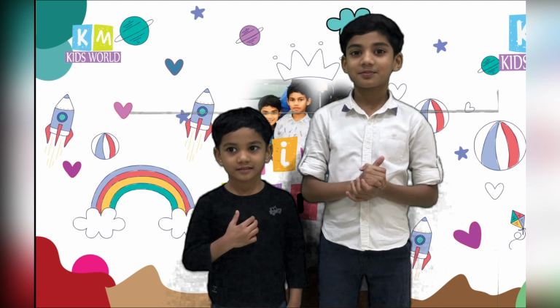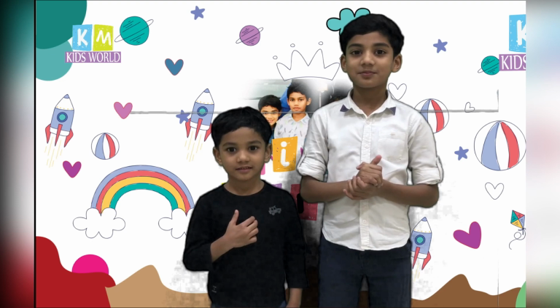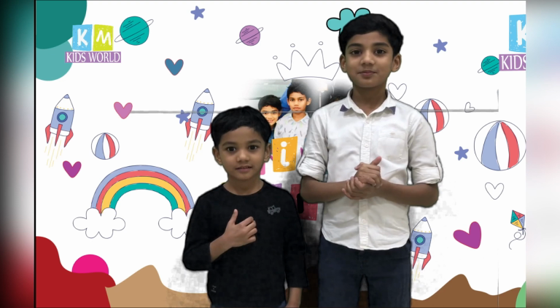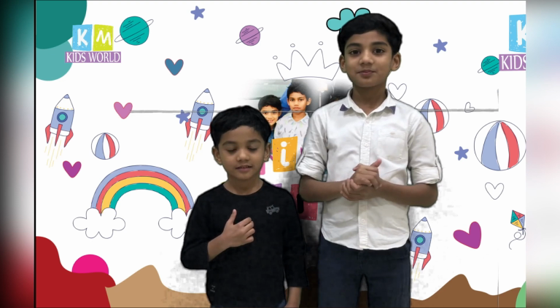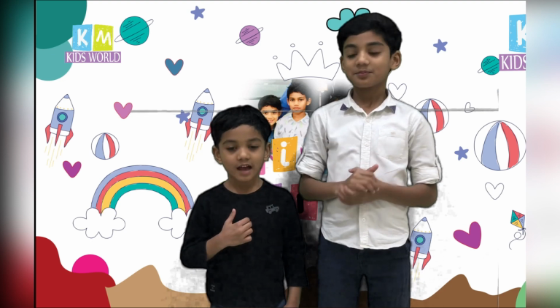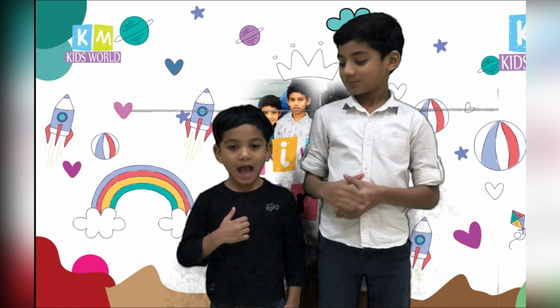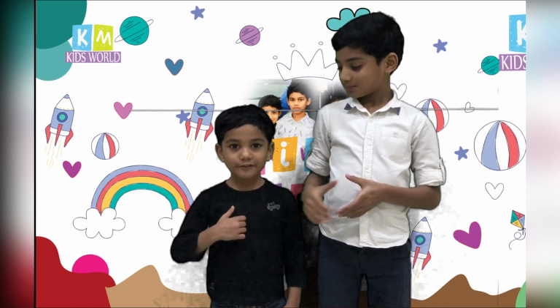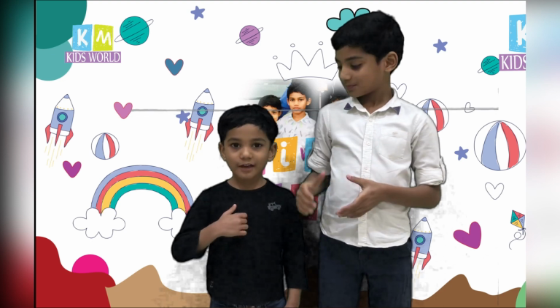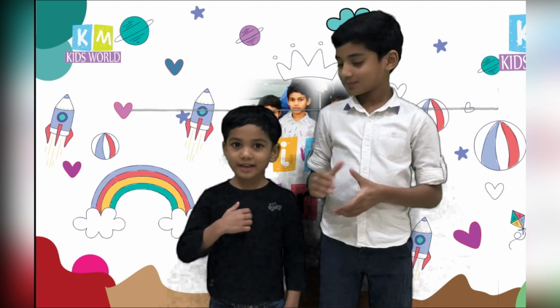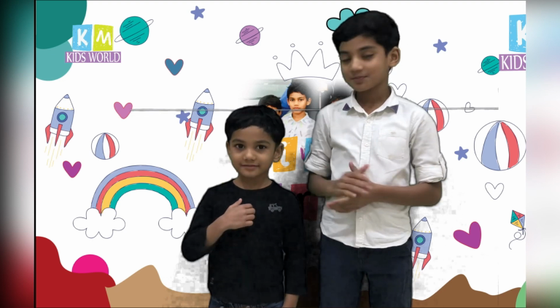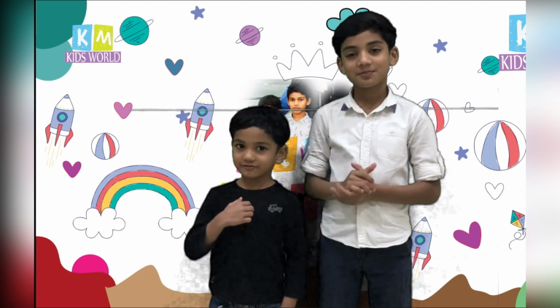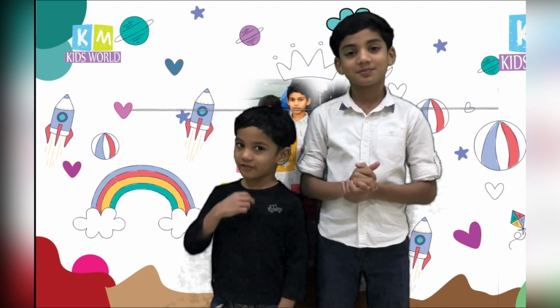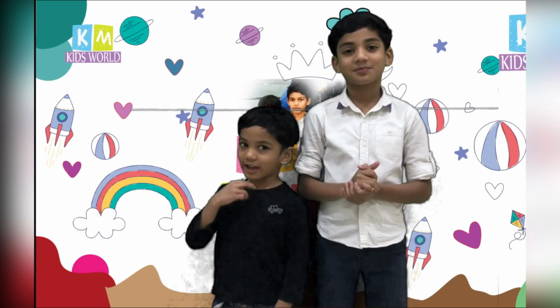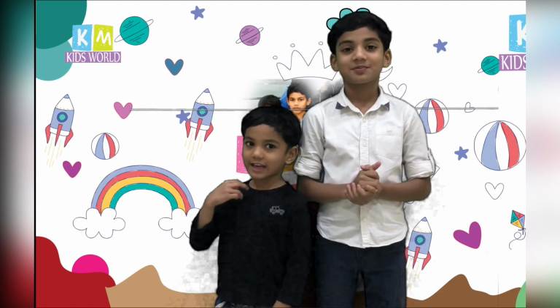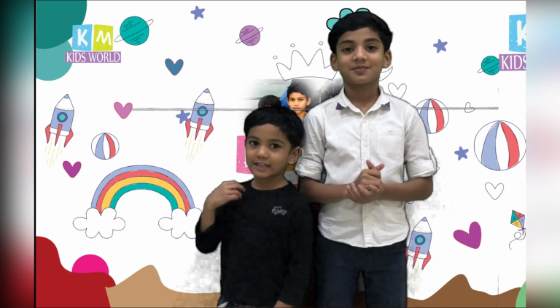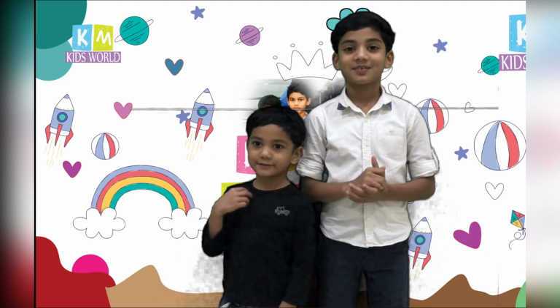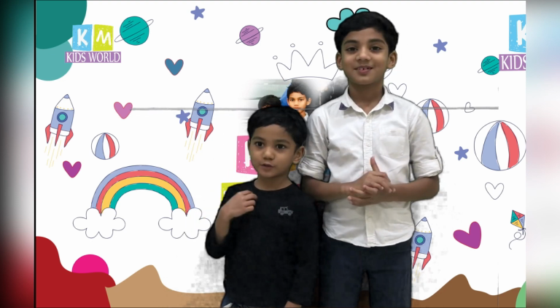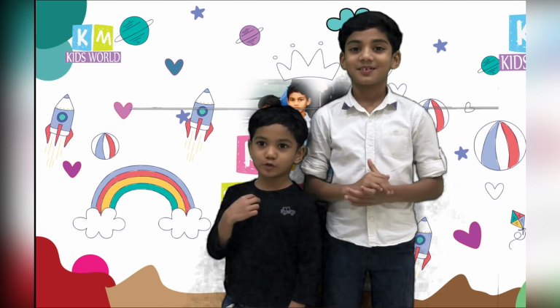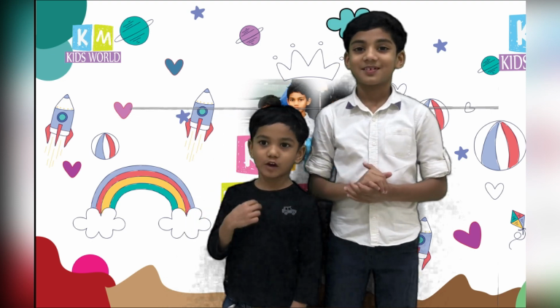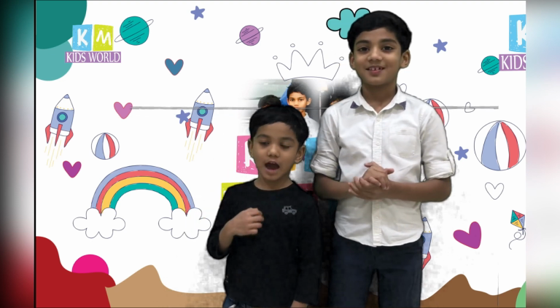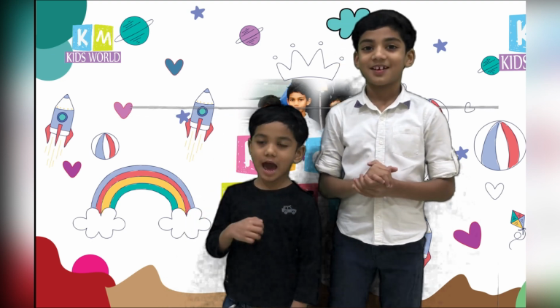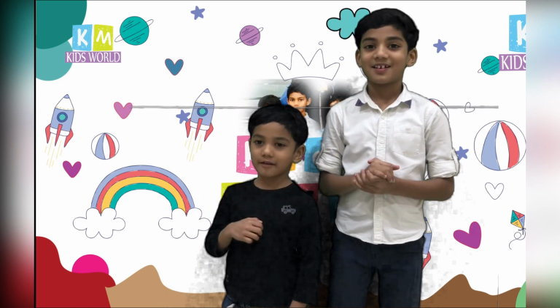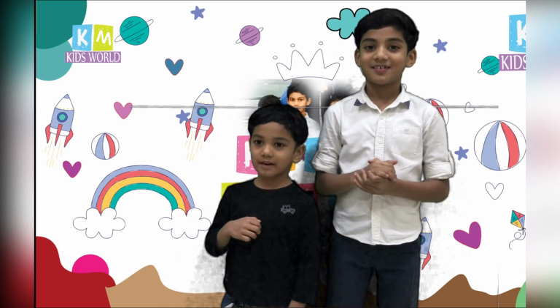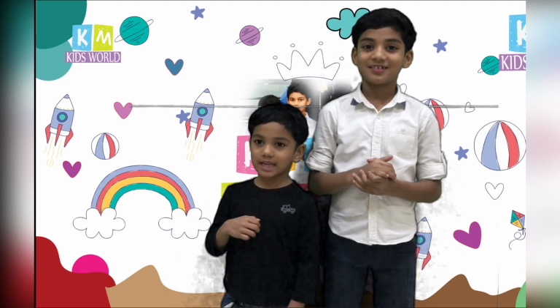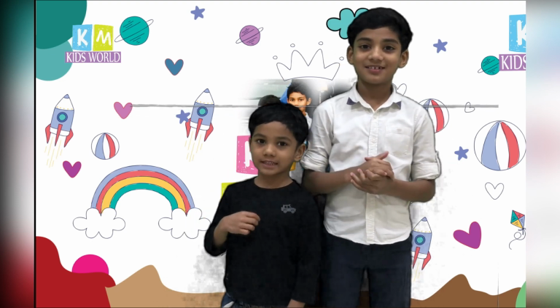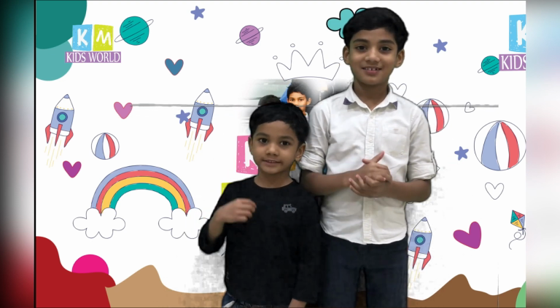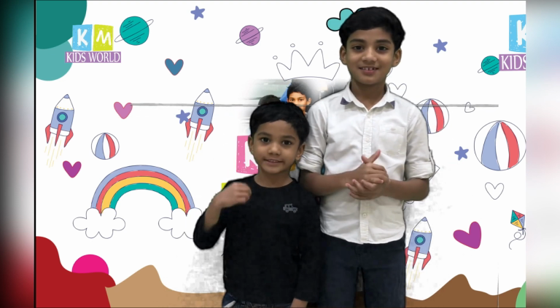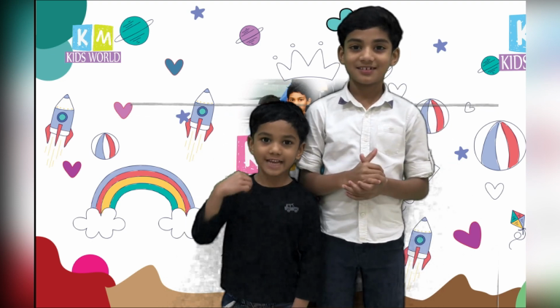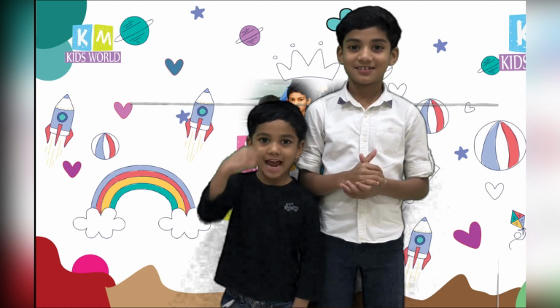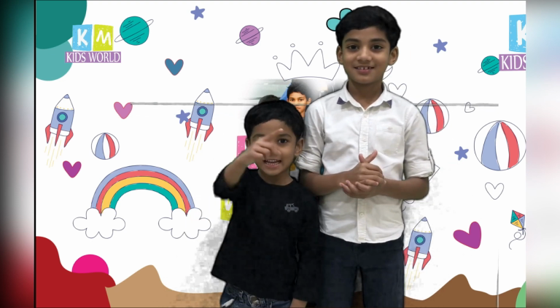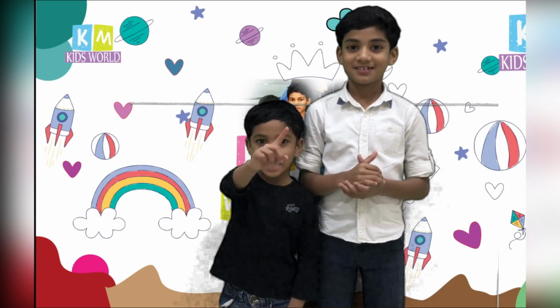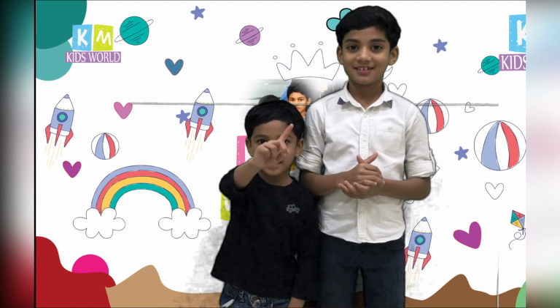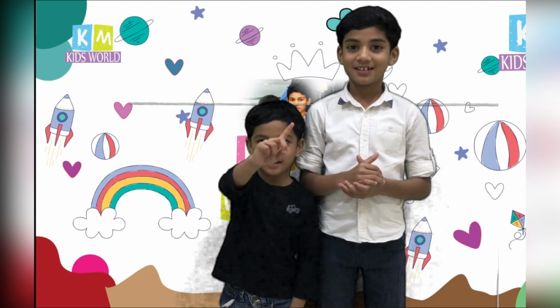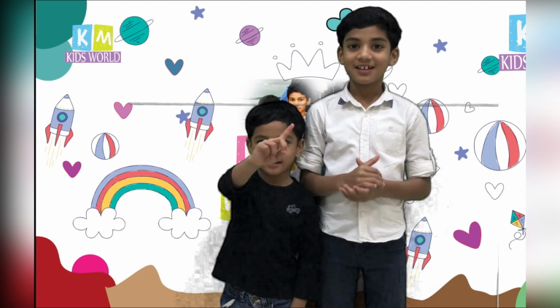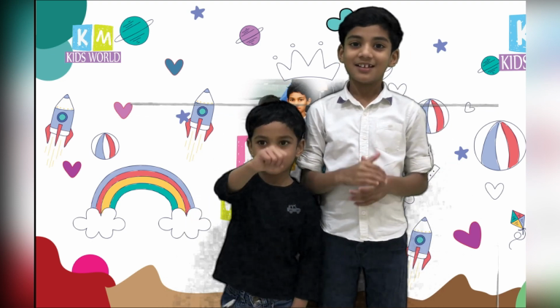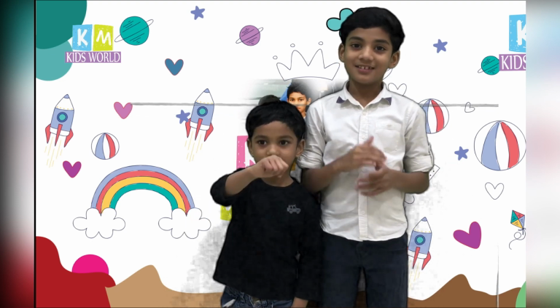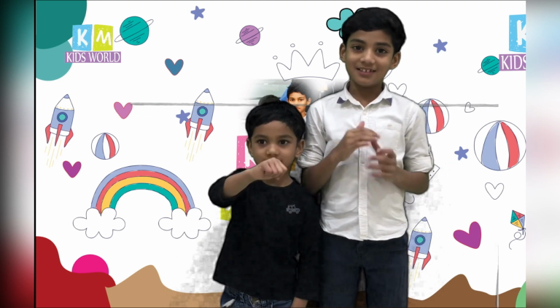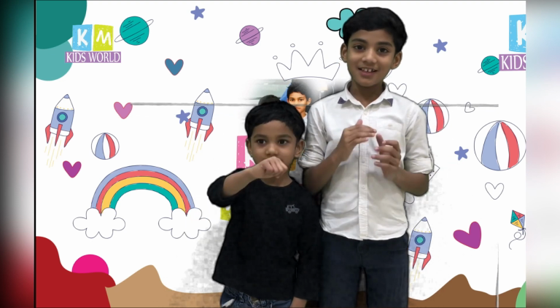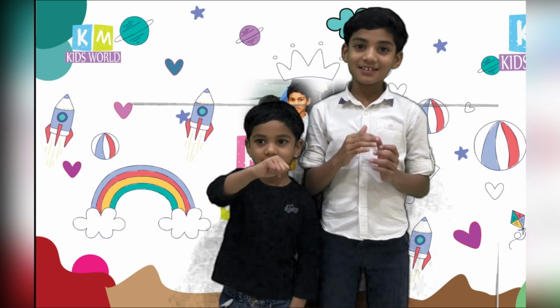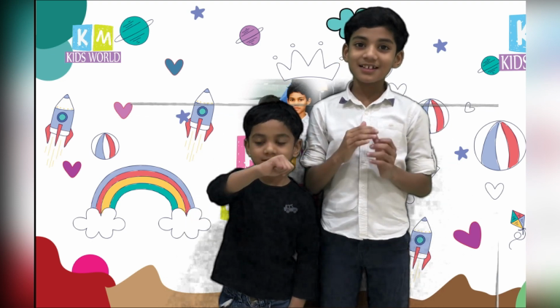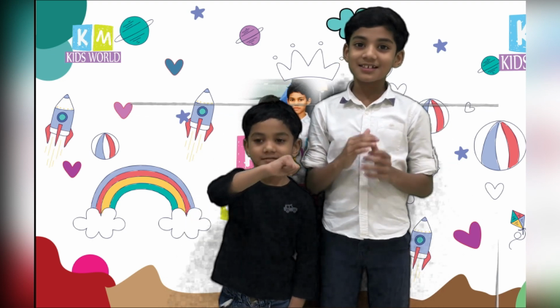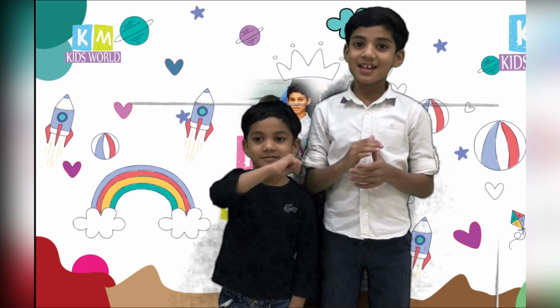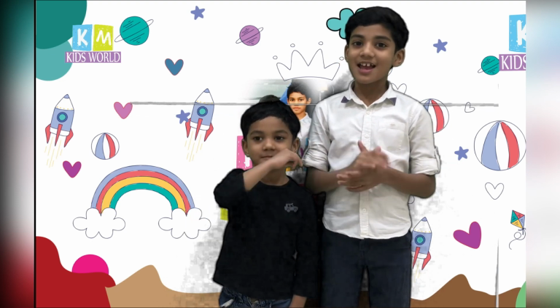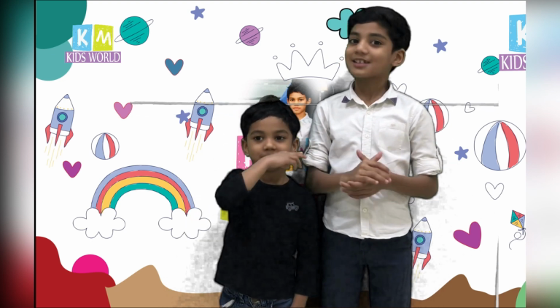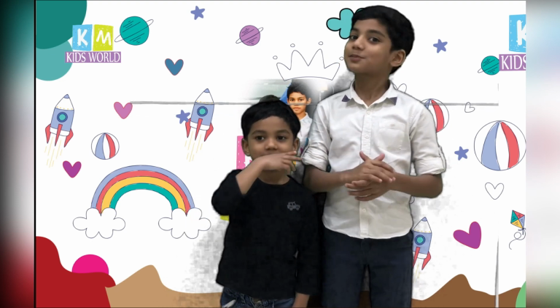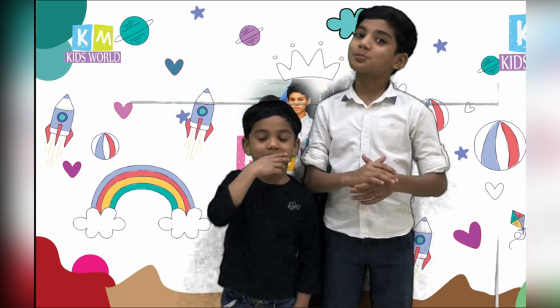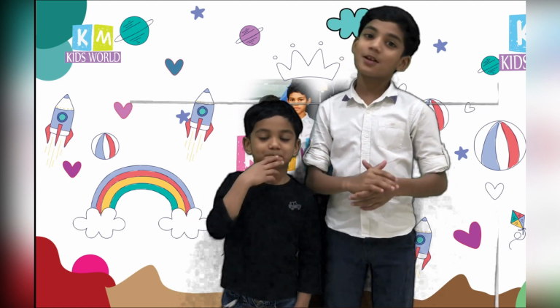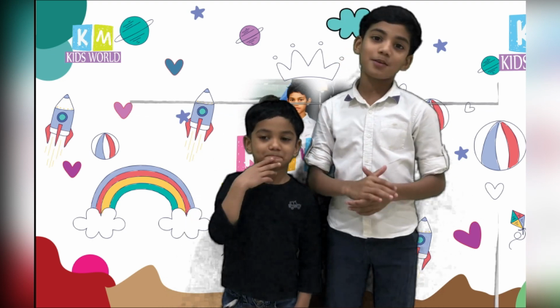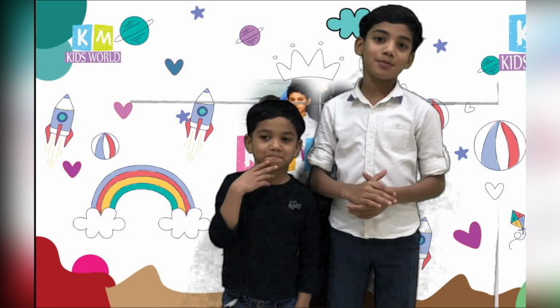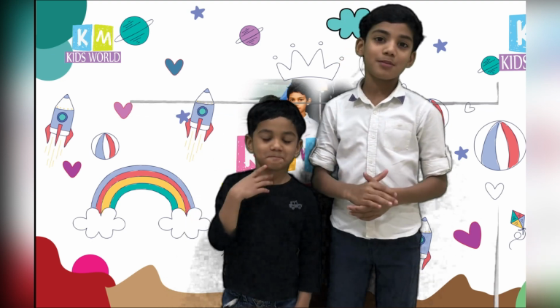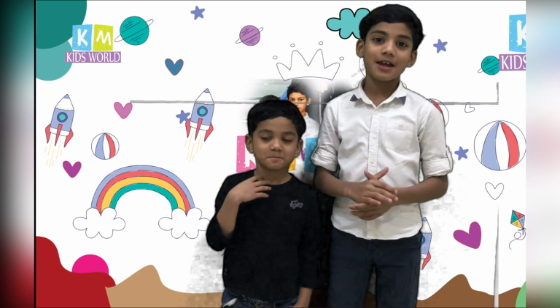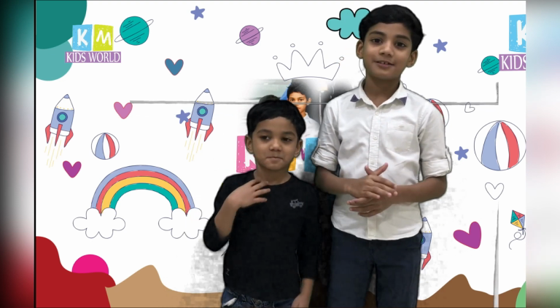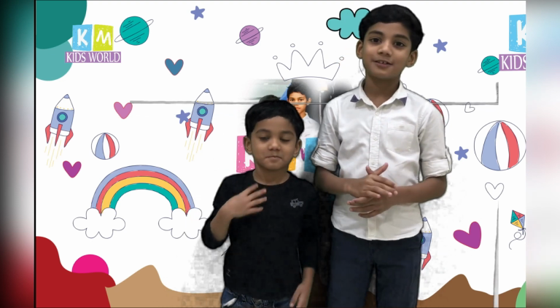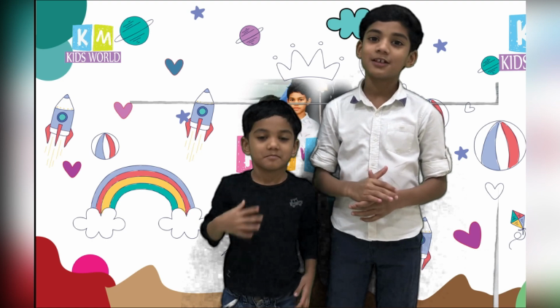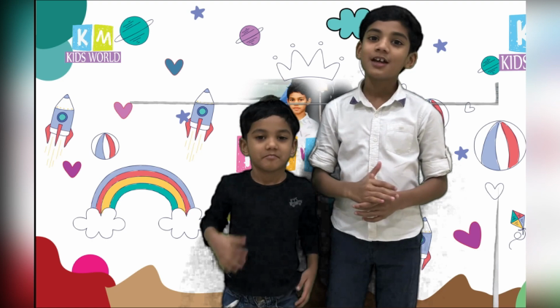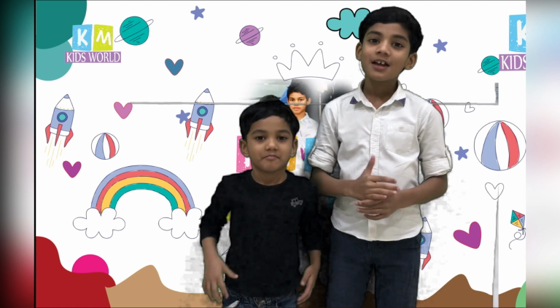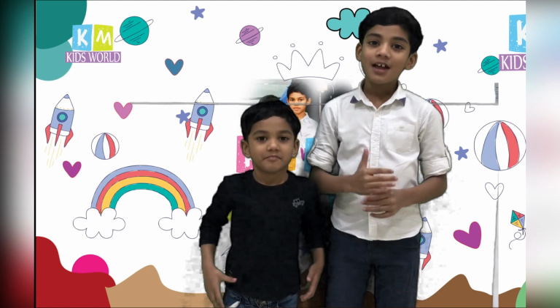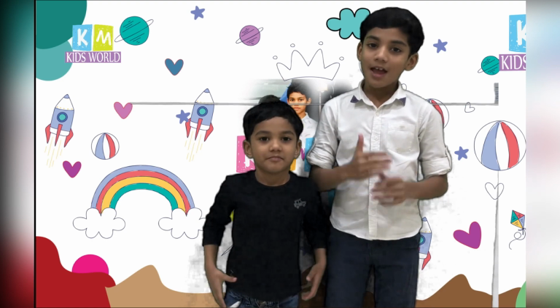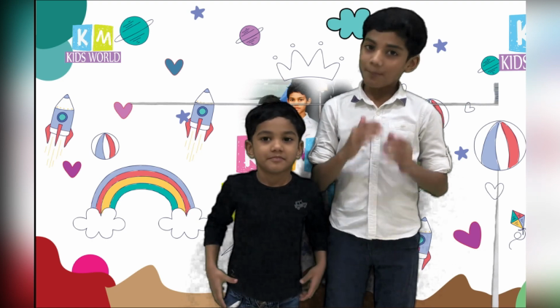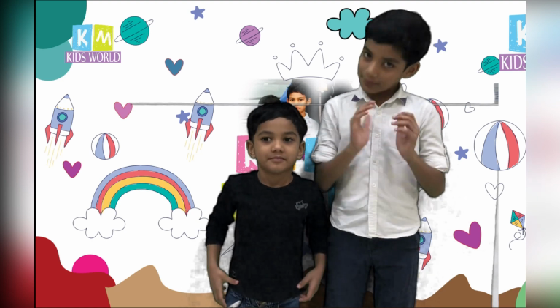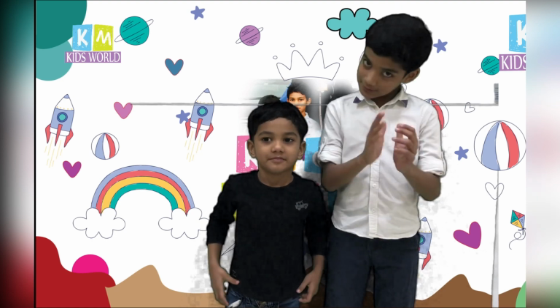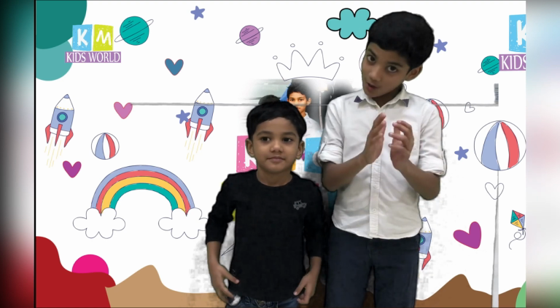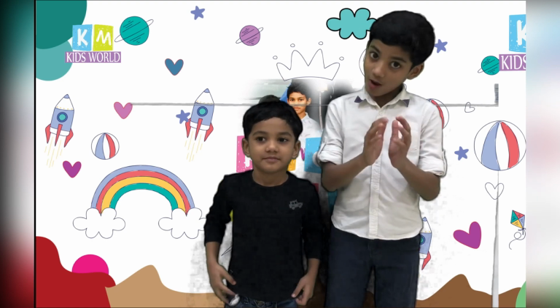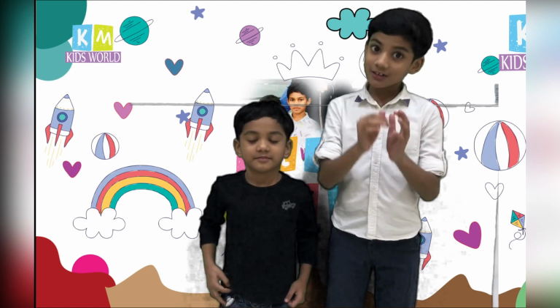Welcome to our channel. This is an experiment episode.